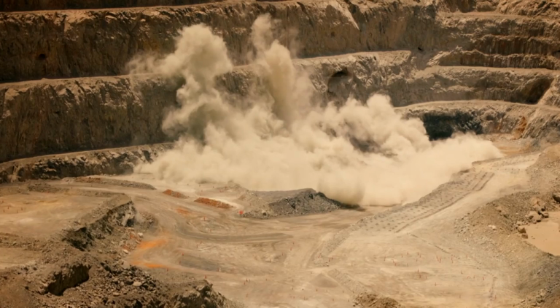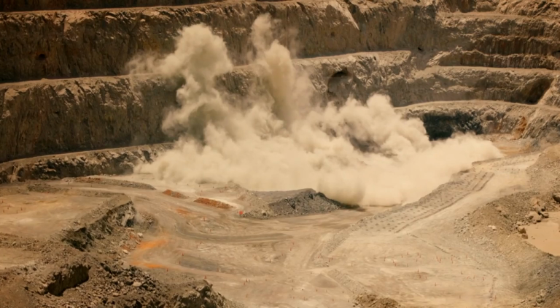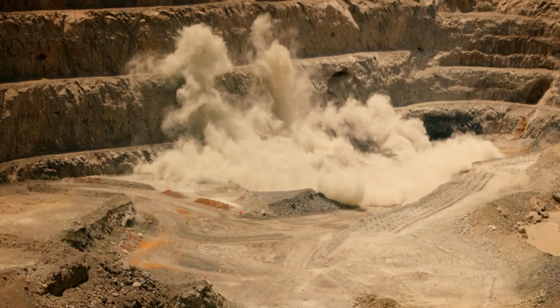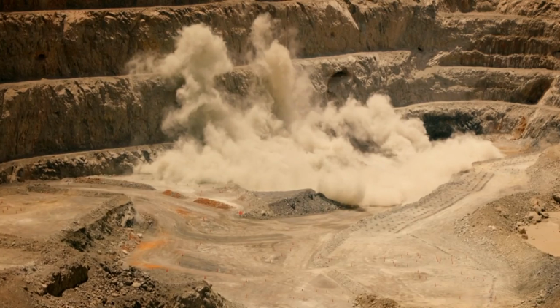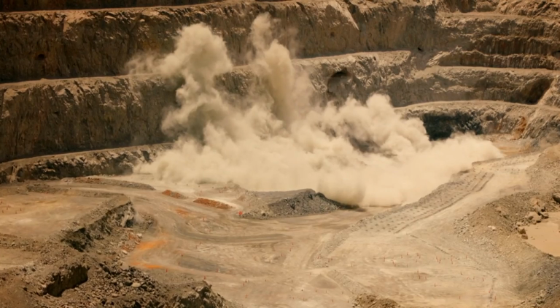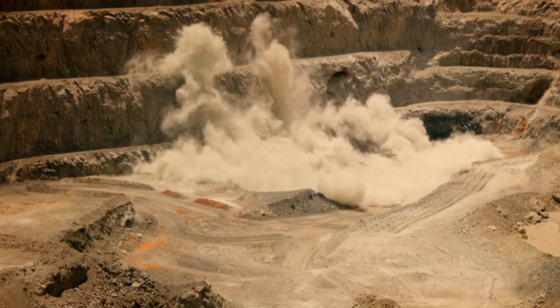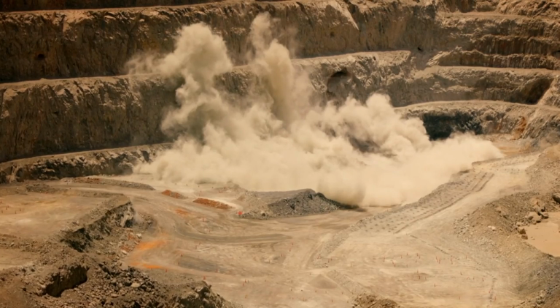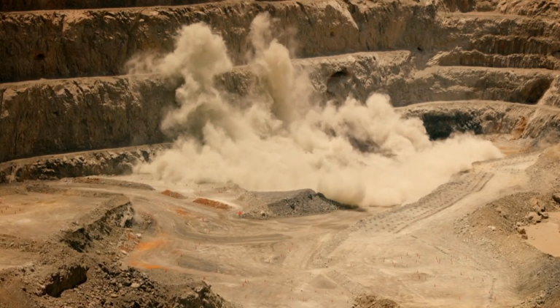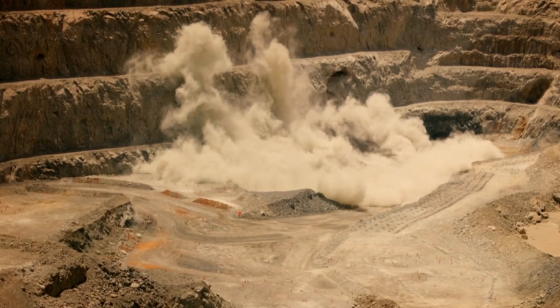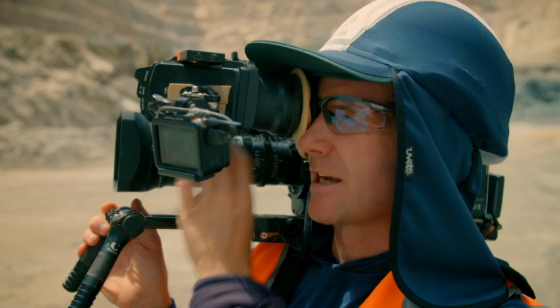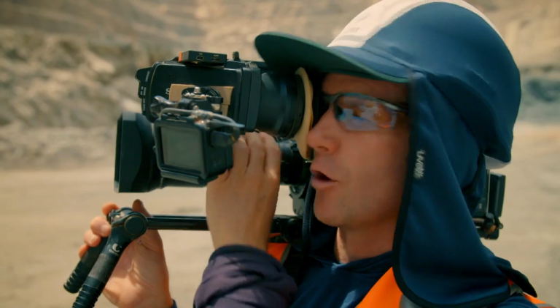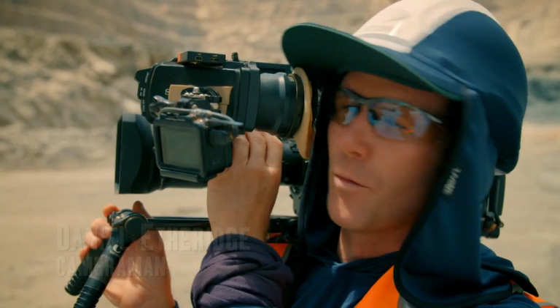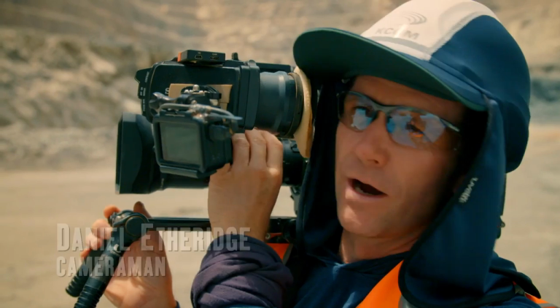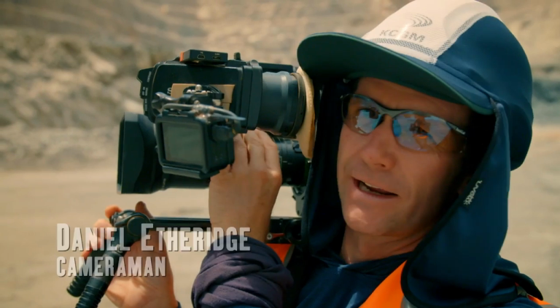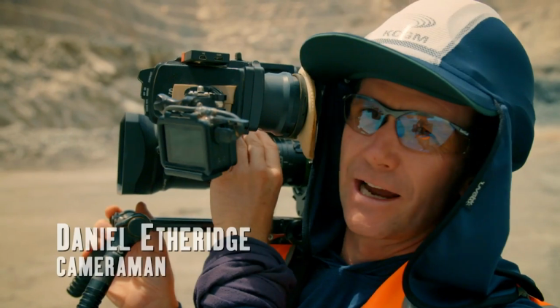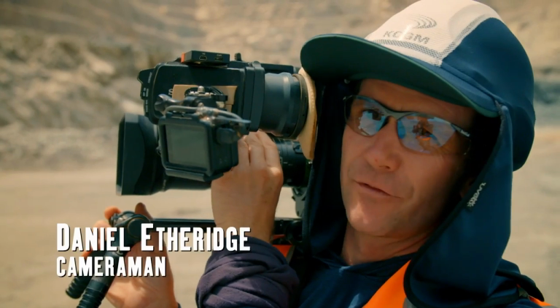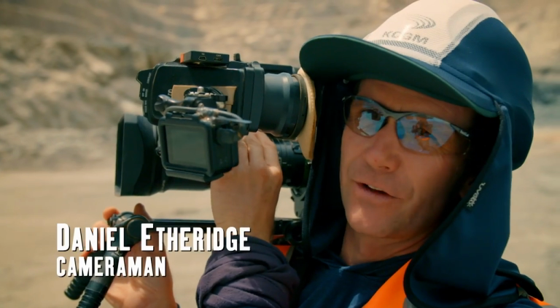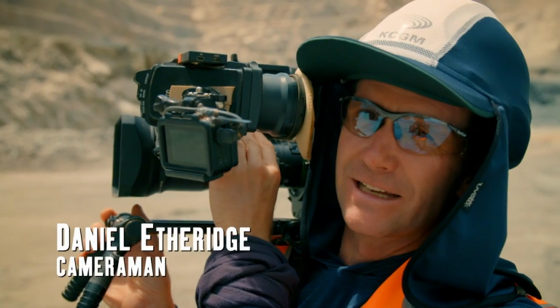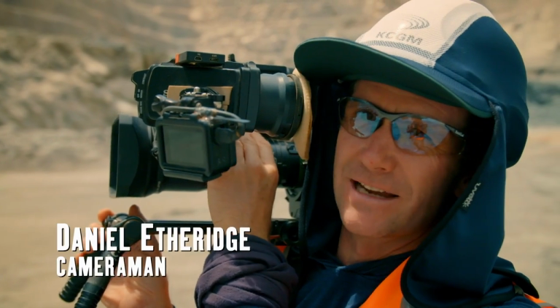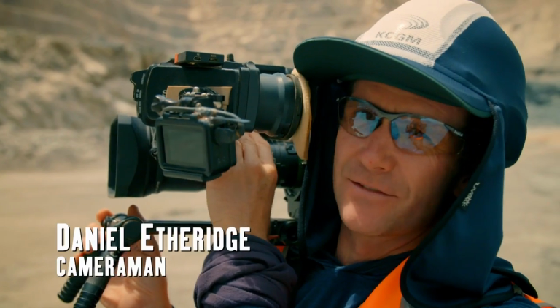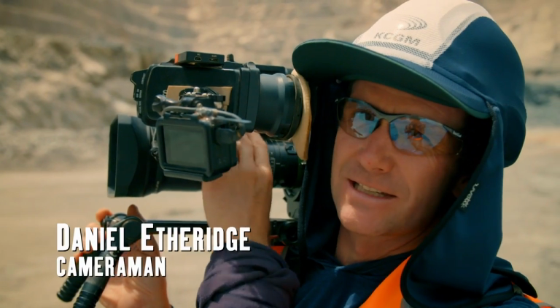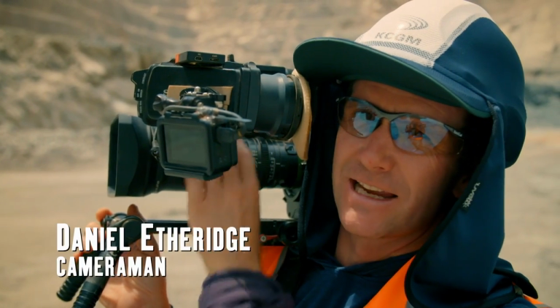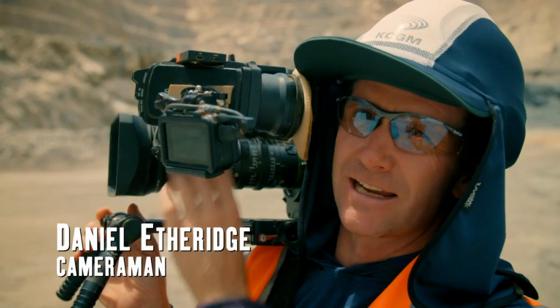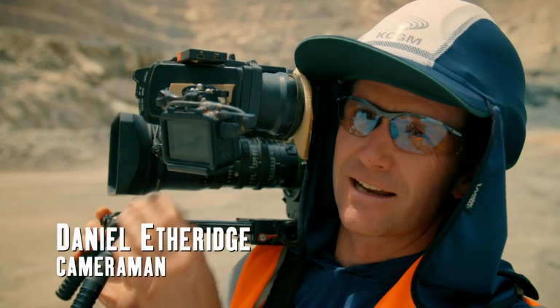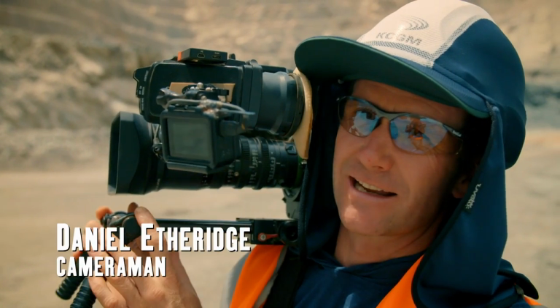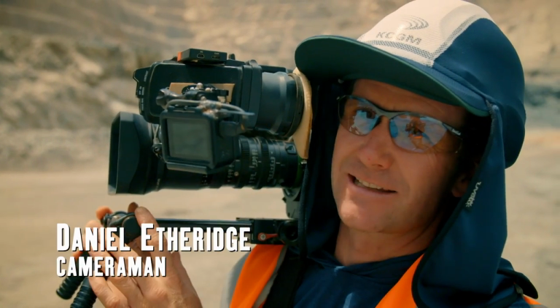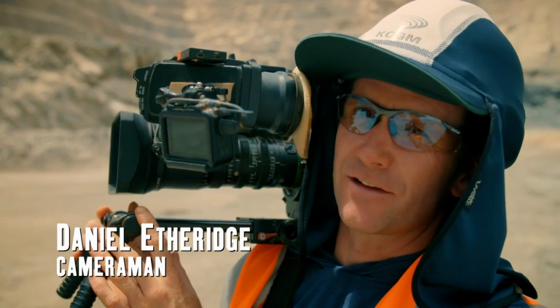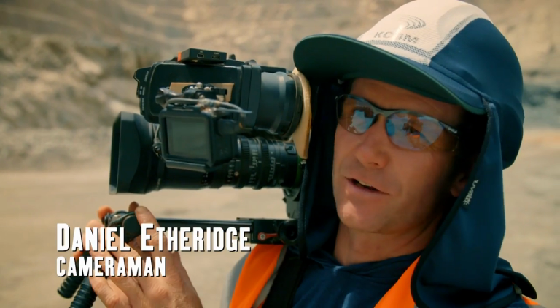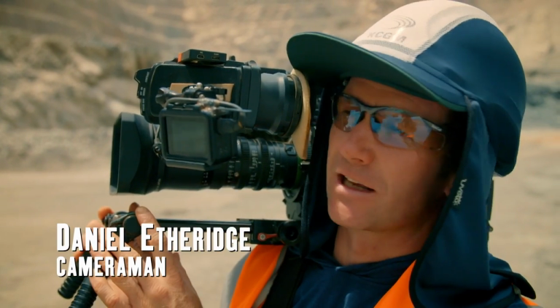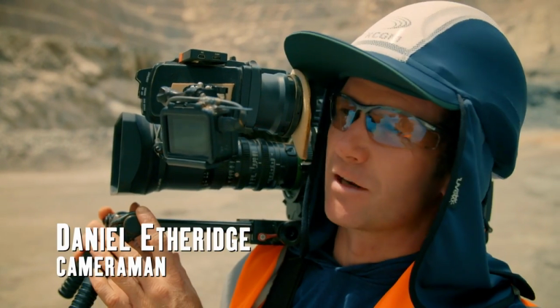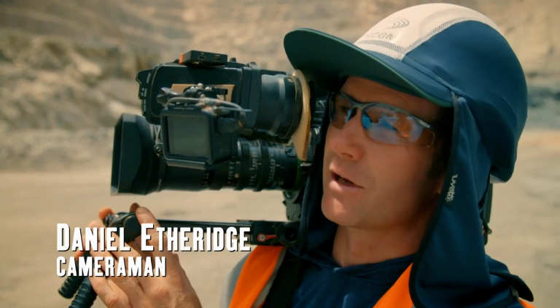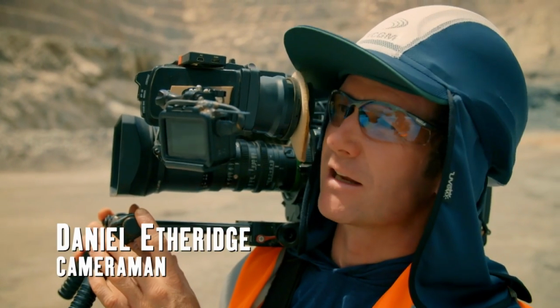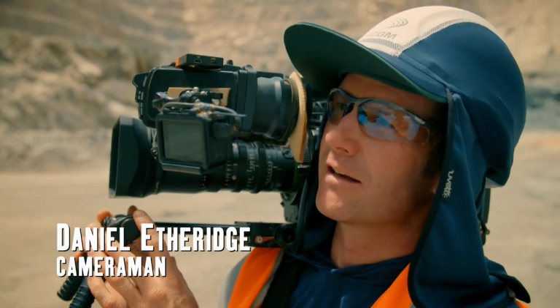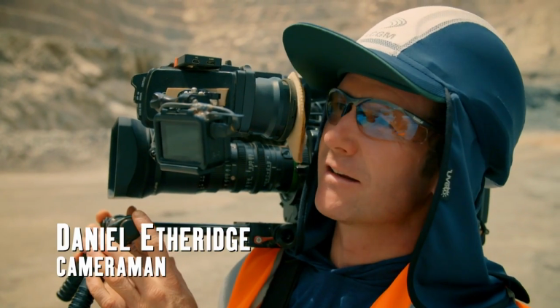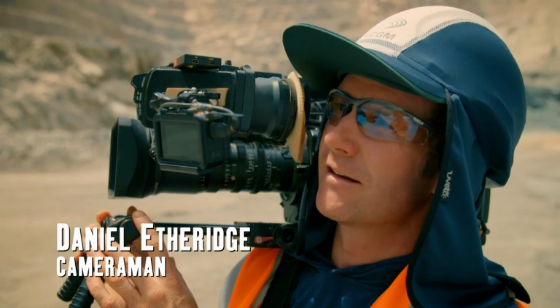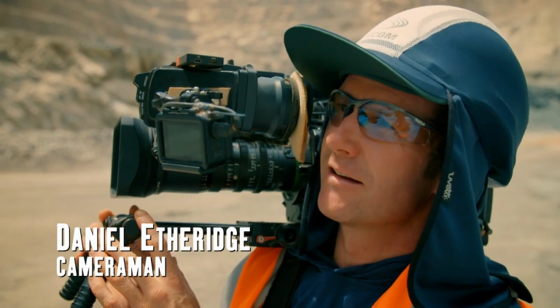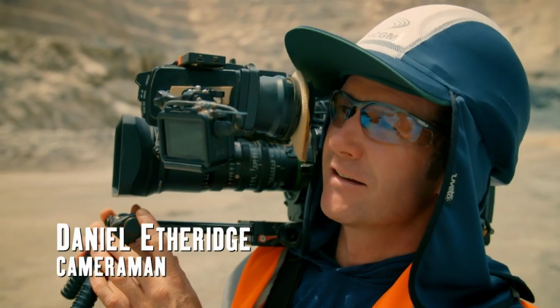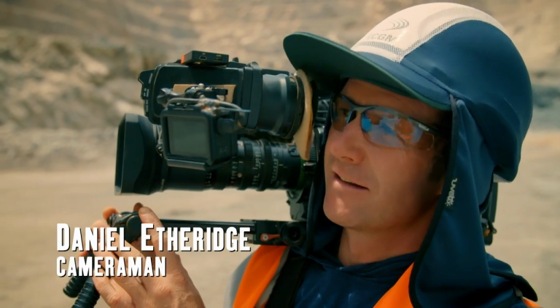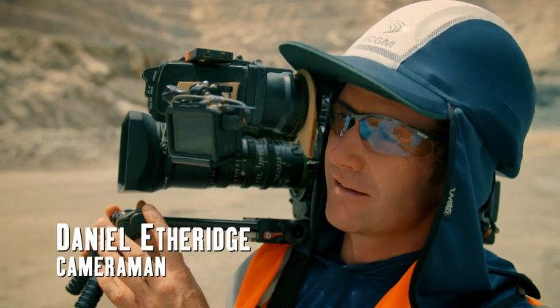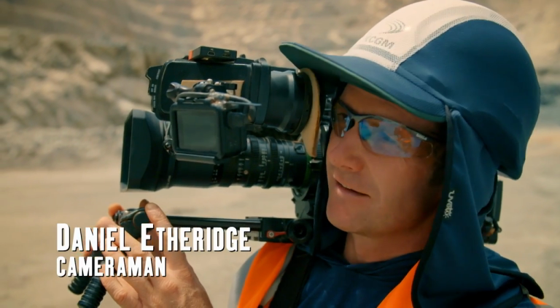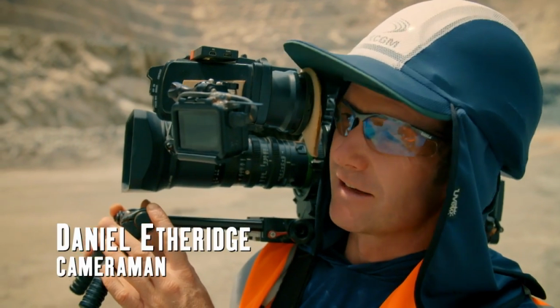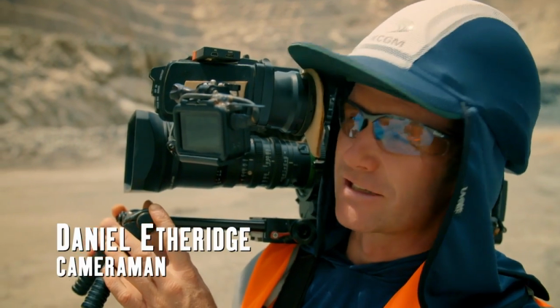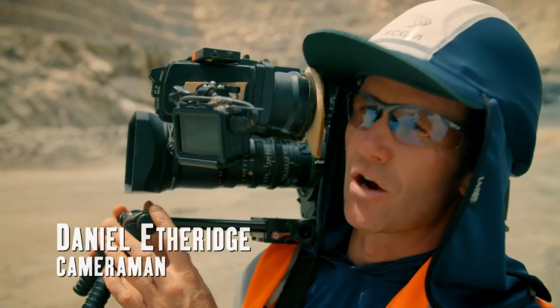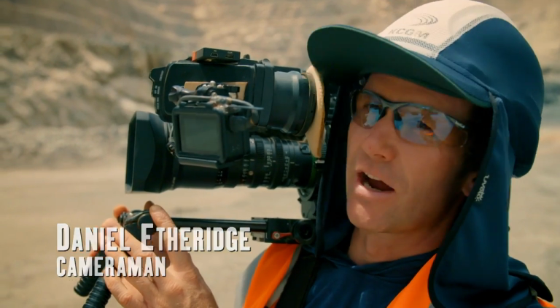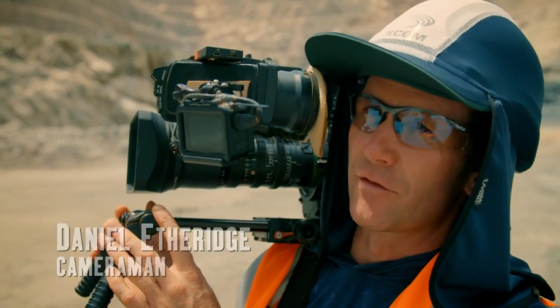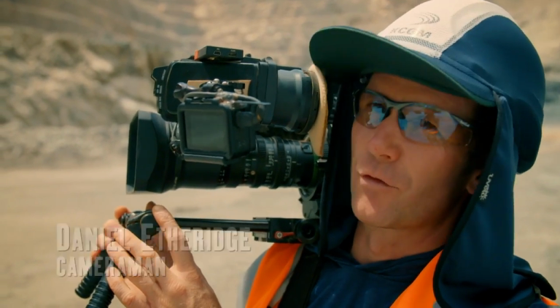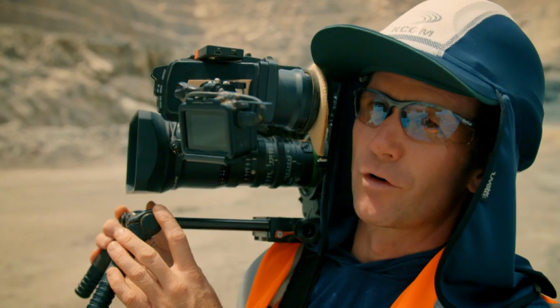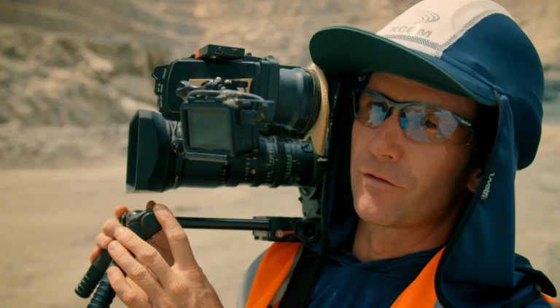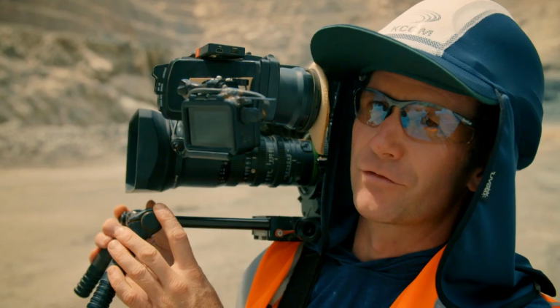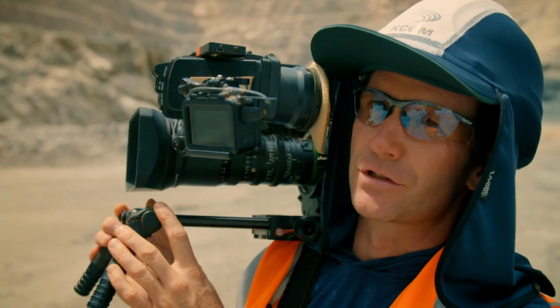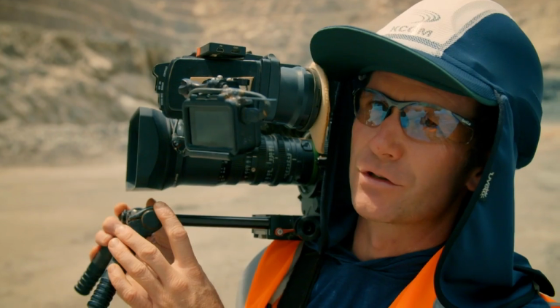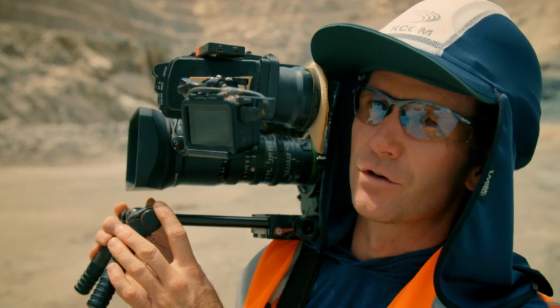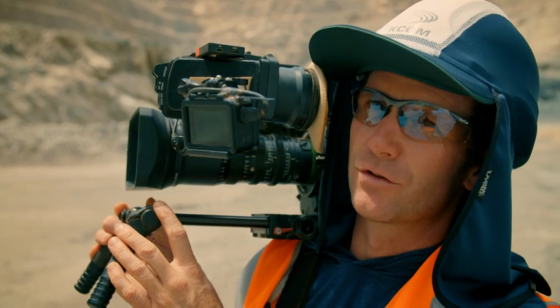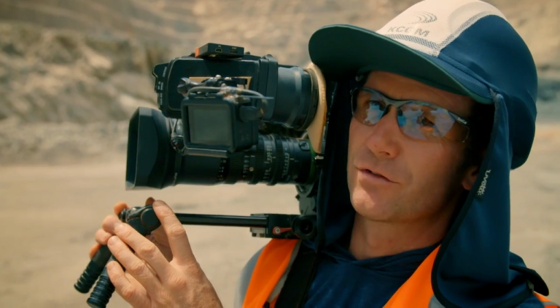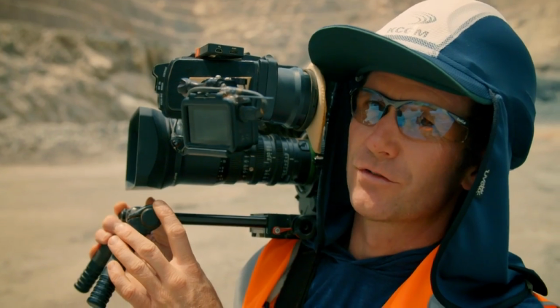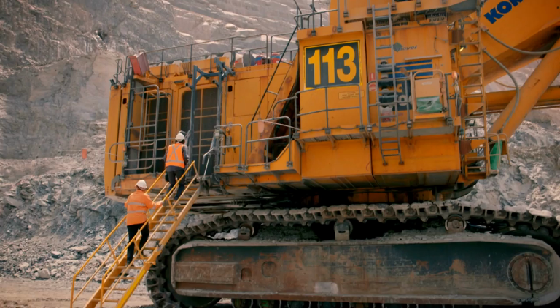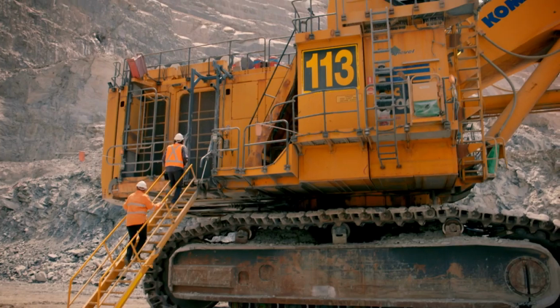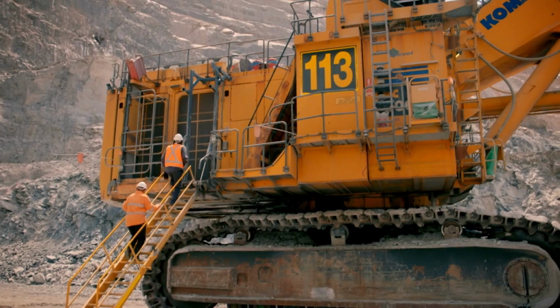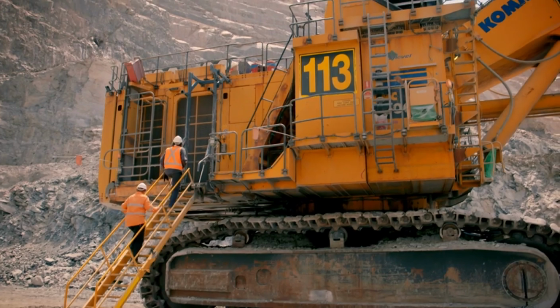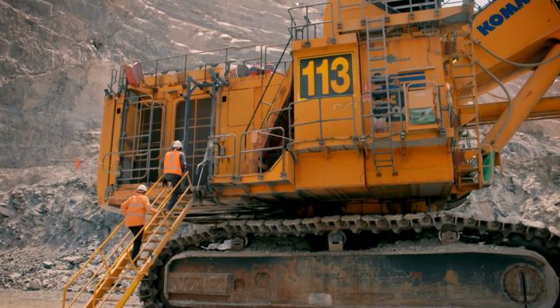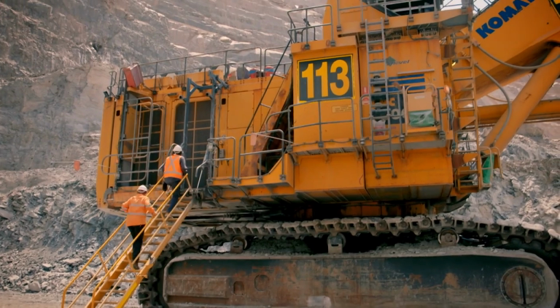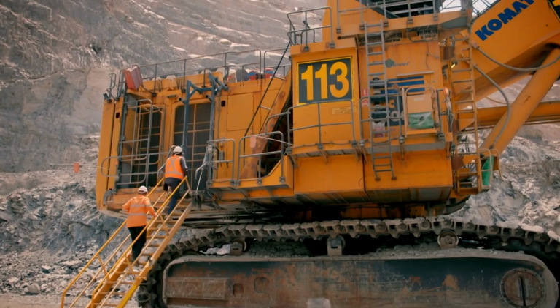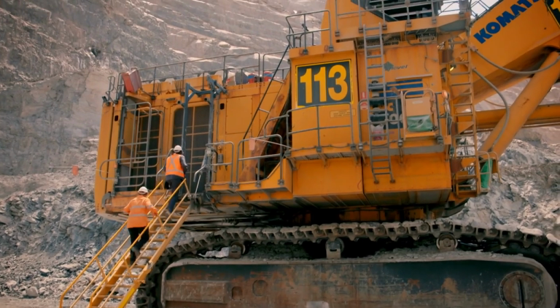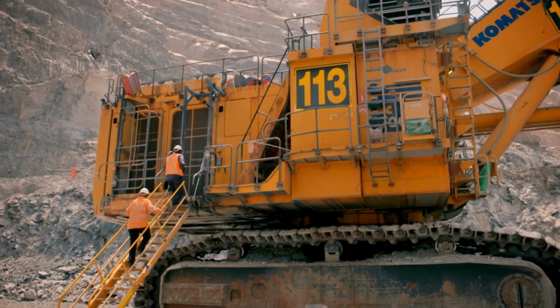This is the biggest gold mining outfit he's ever seen, and that's definitely going to be exciting for him. For sure. Alright, let's do it.